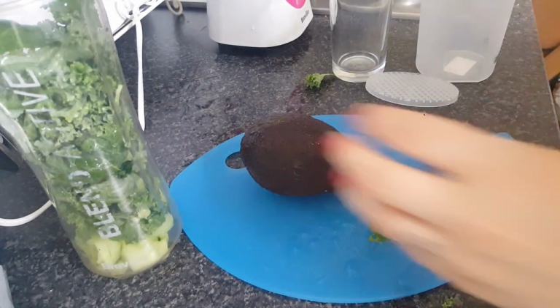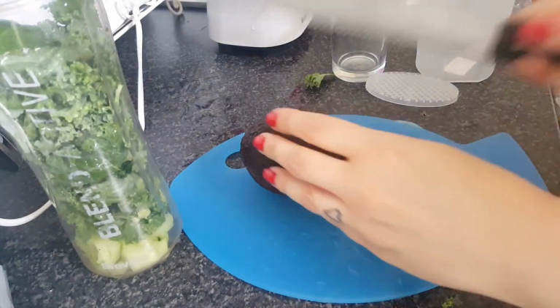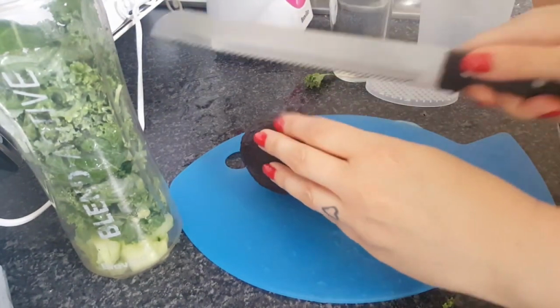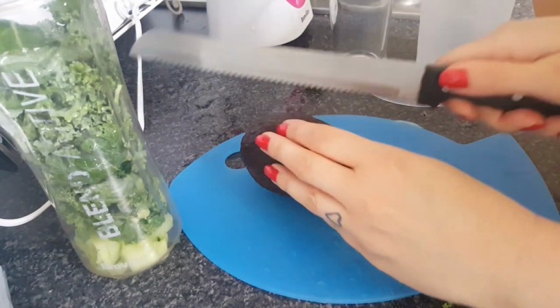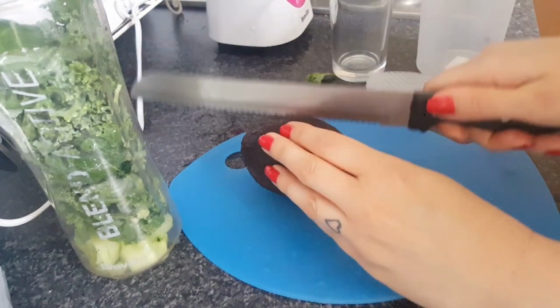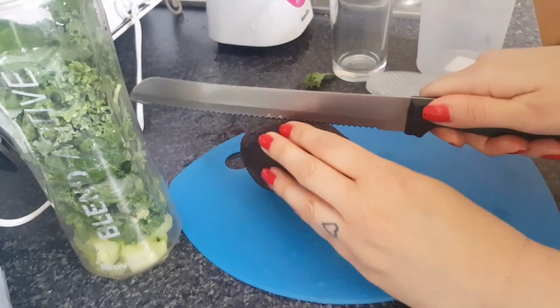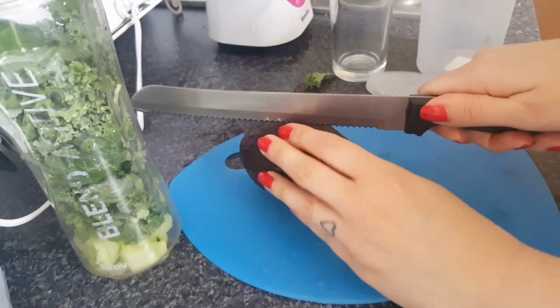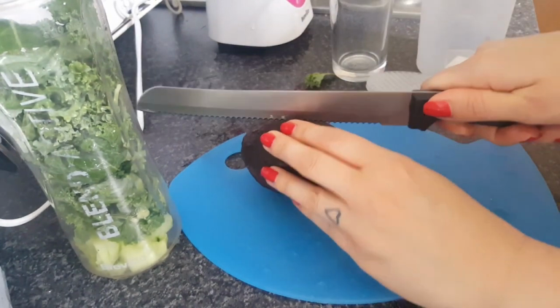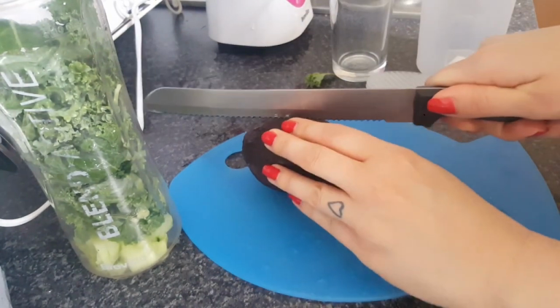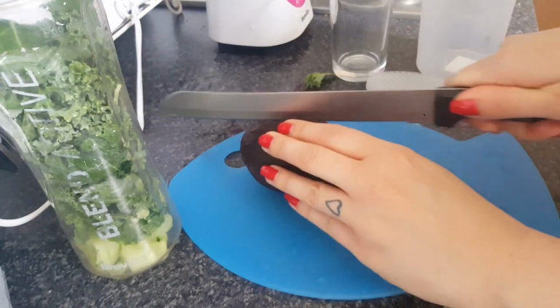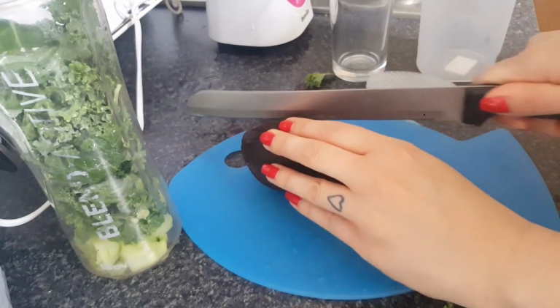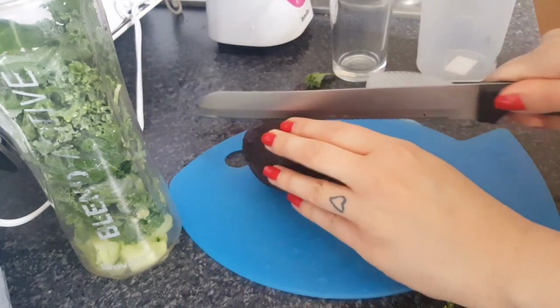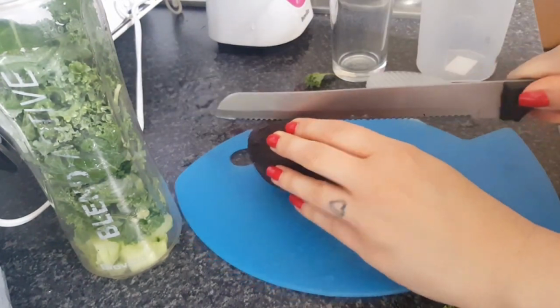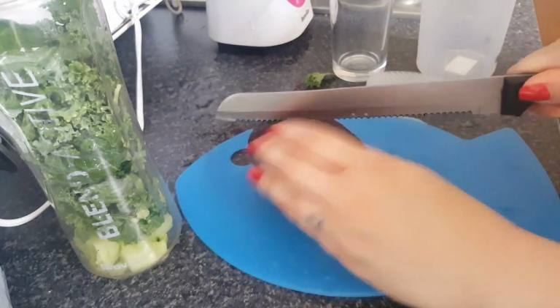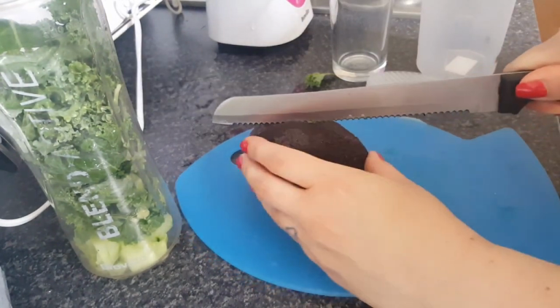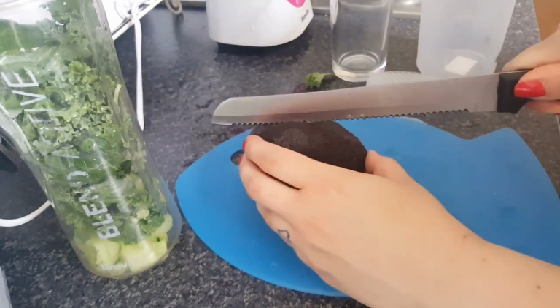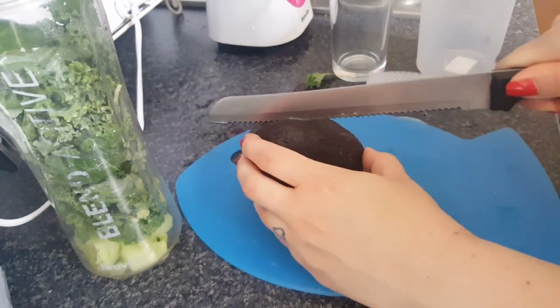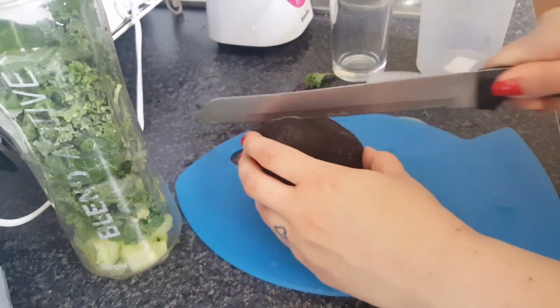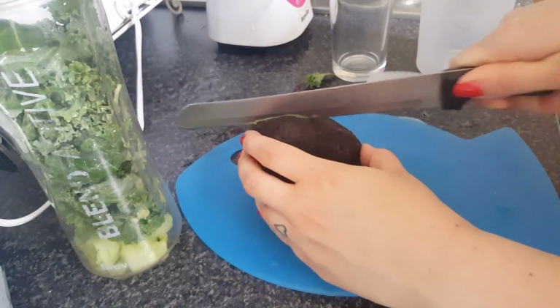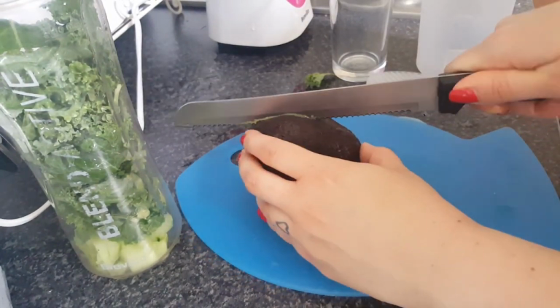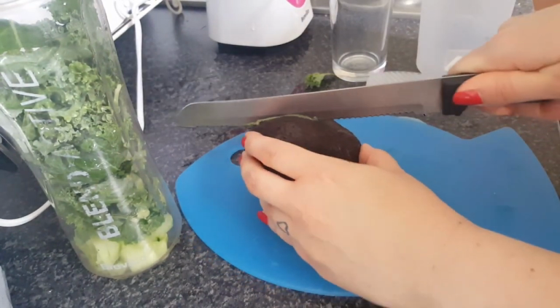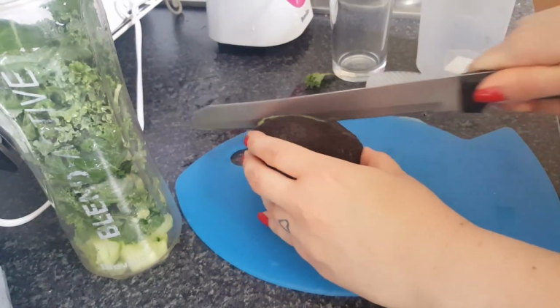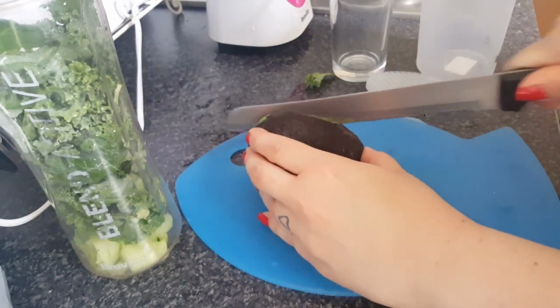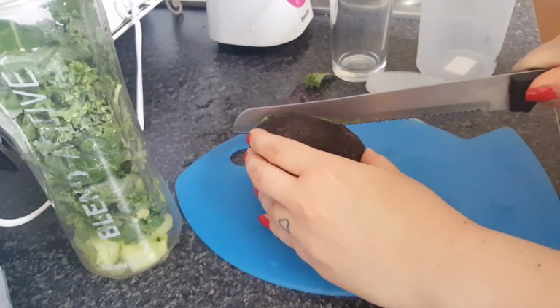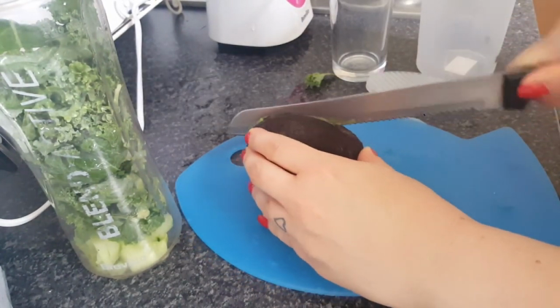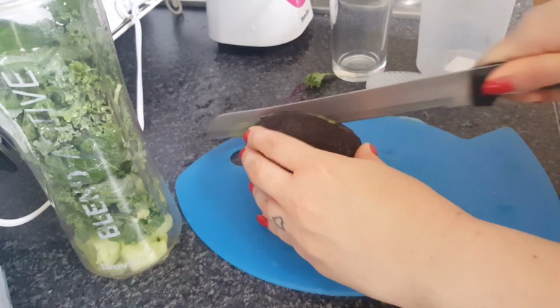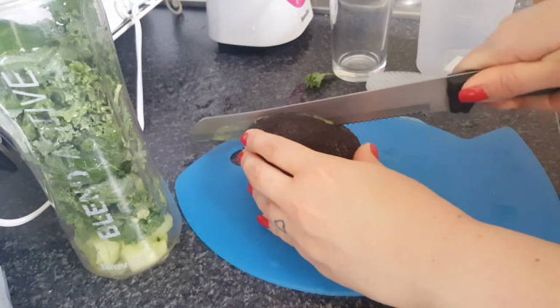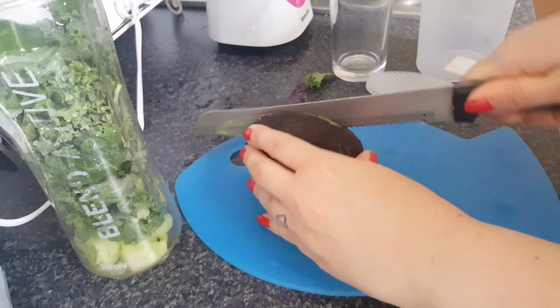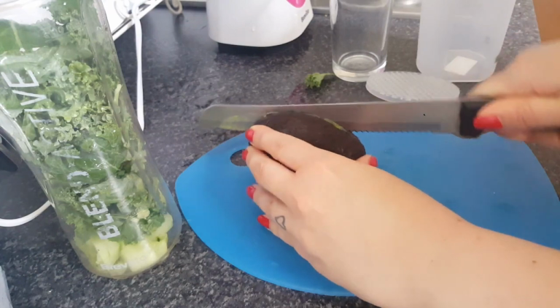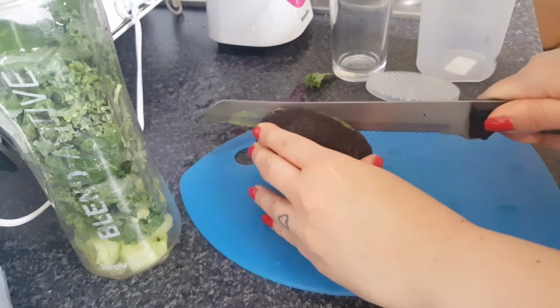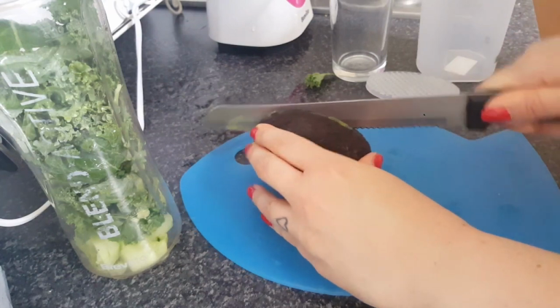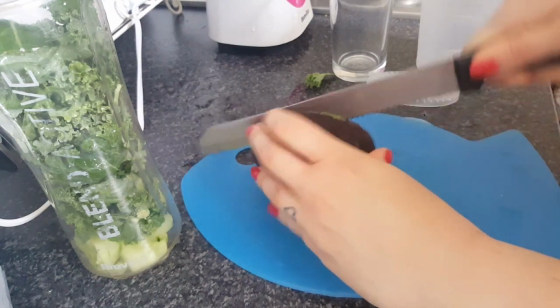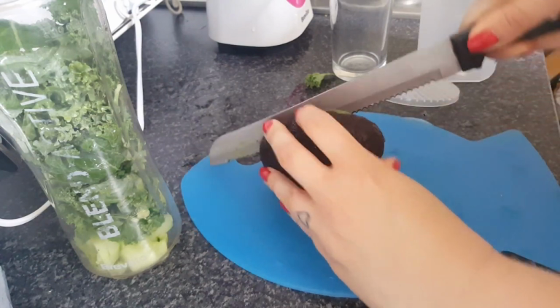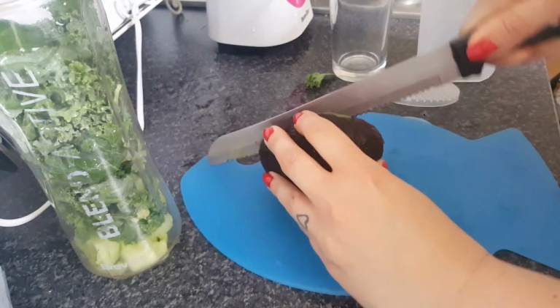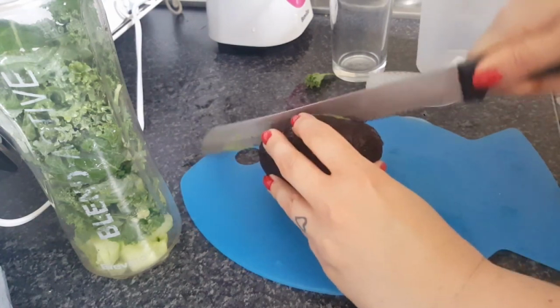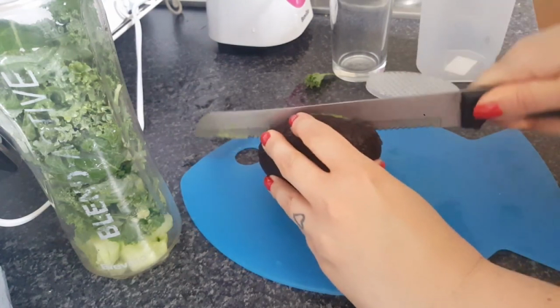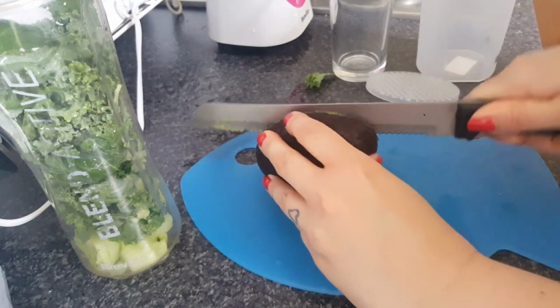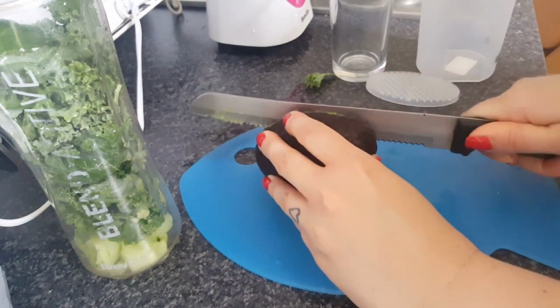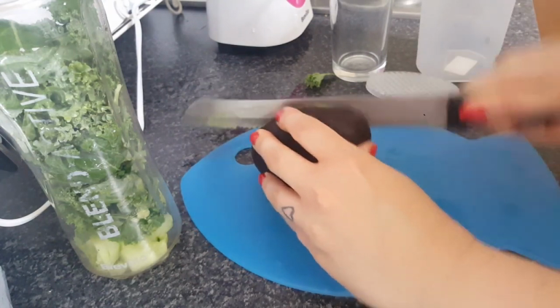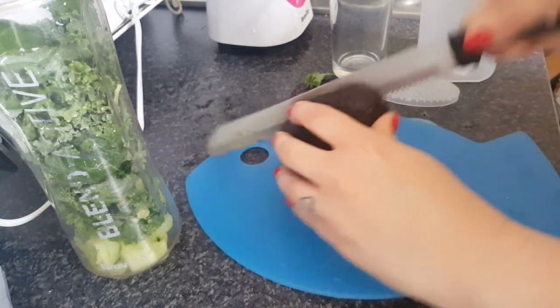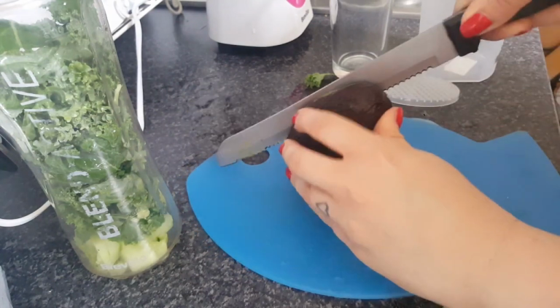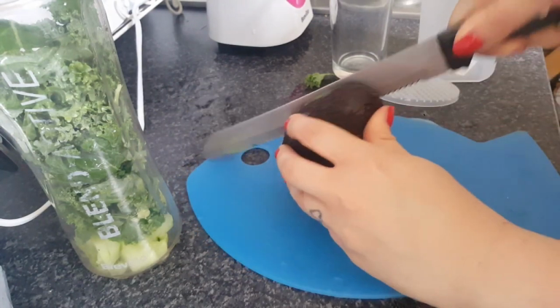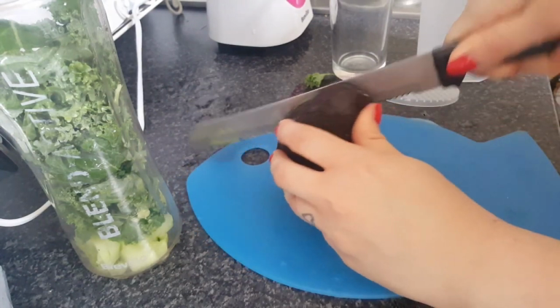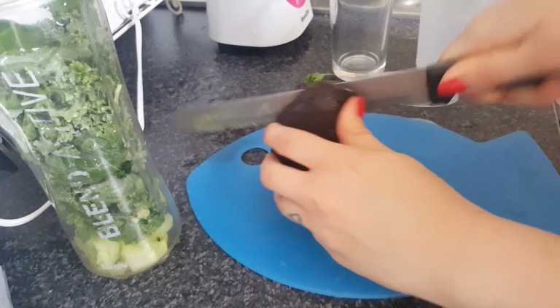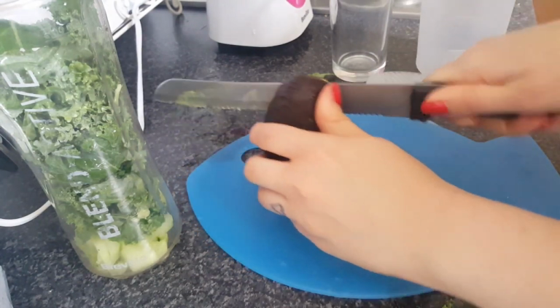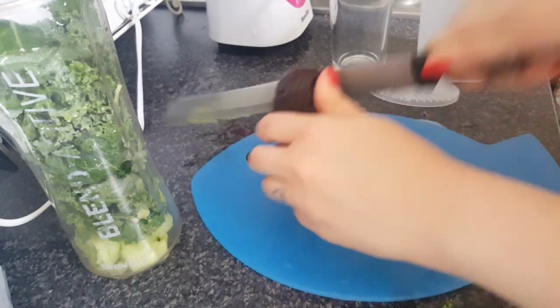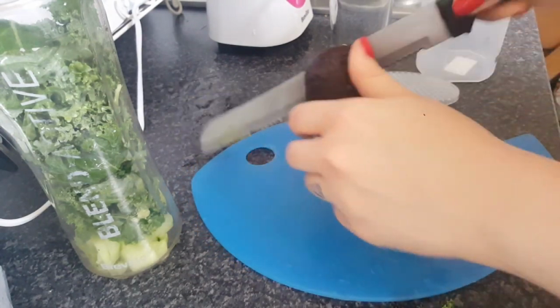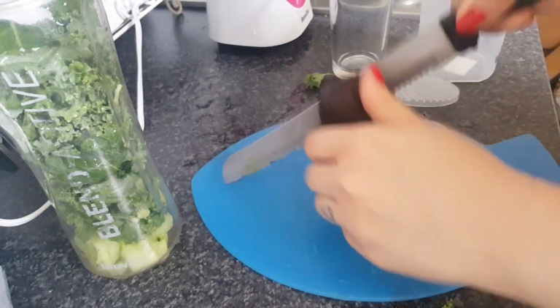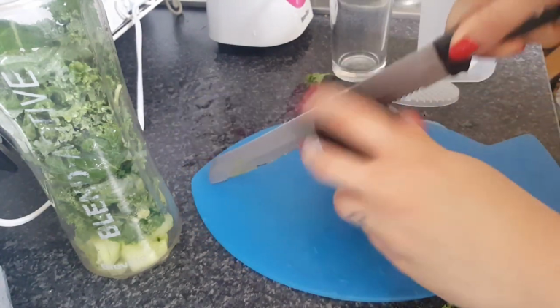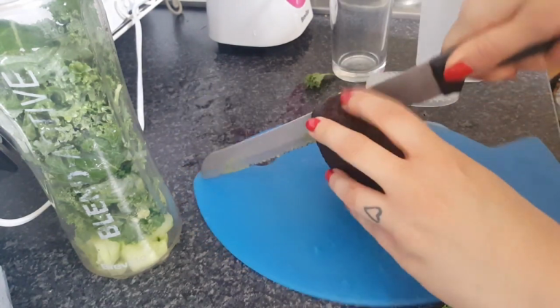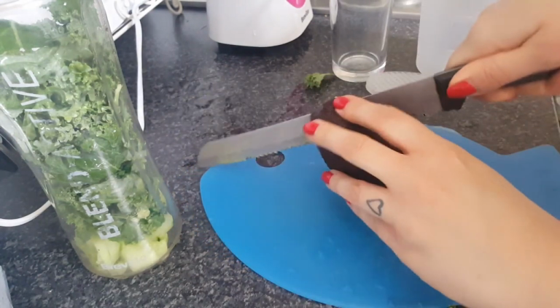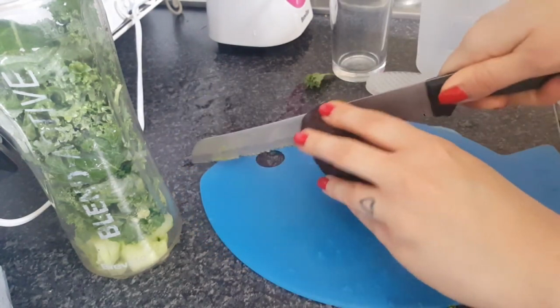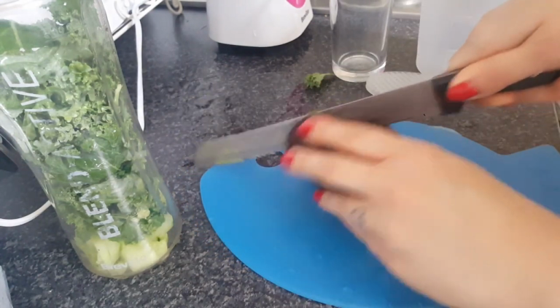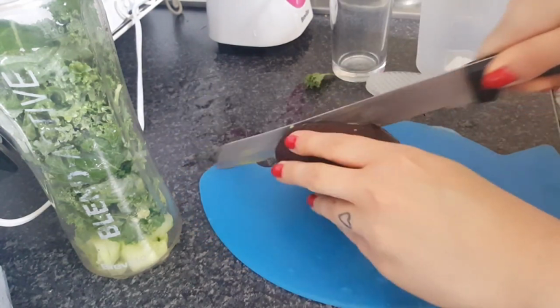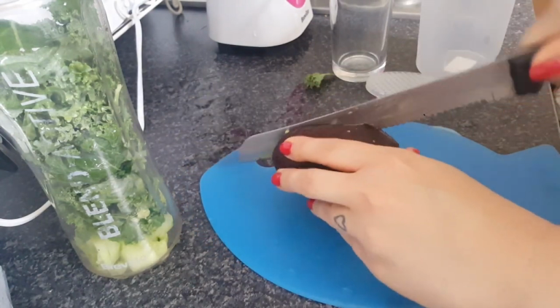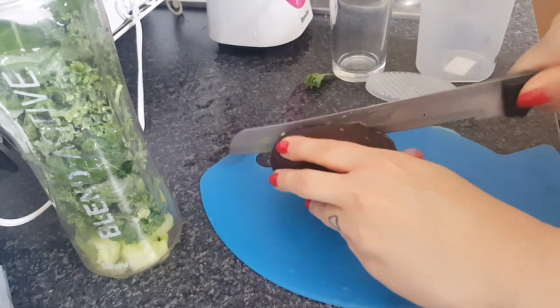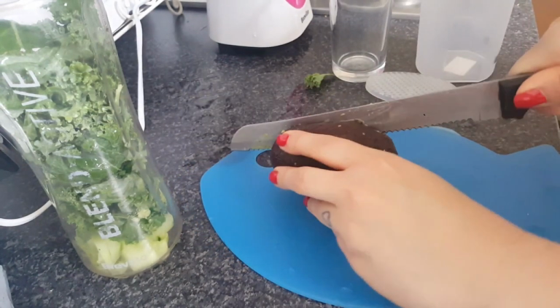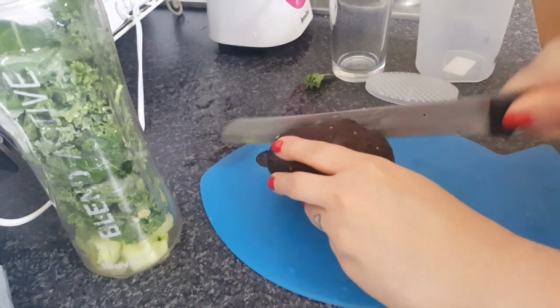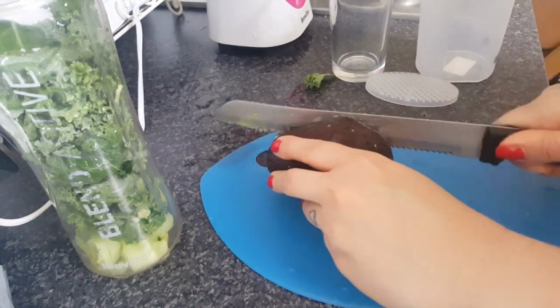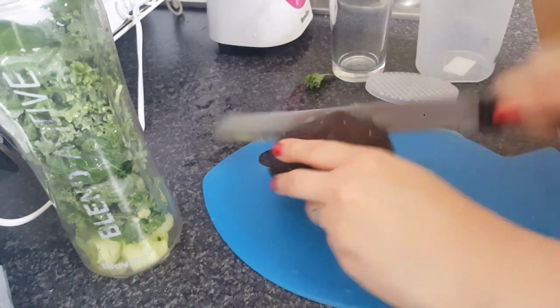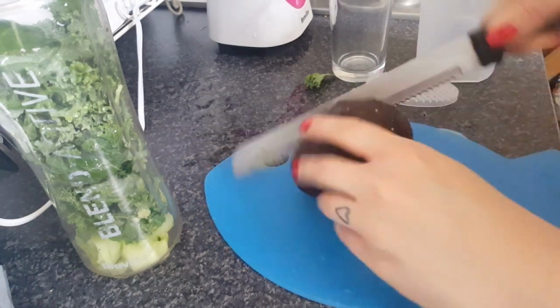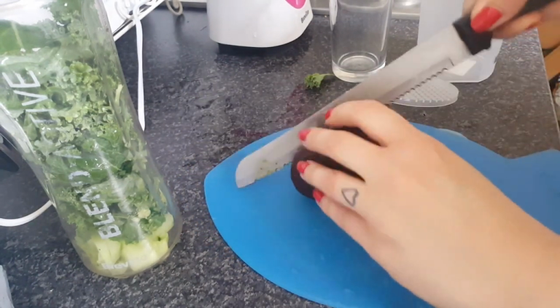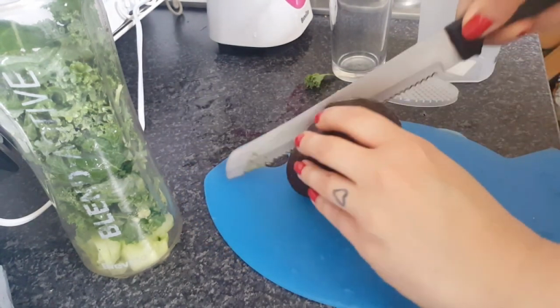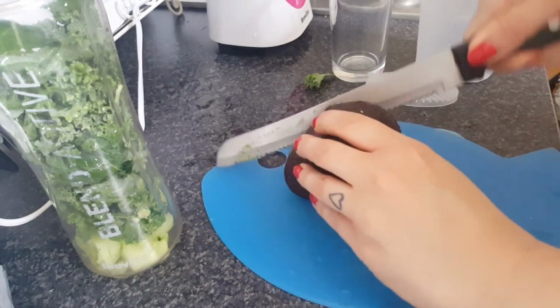Then we're just going to cut the avocado, use half of it, and then put it into the blender and blend away.